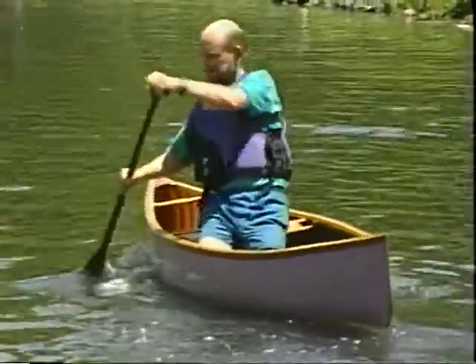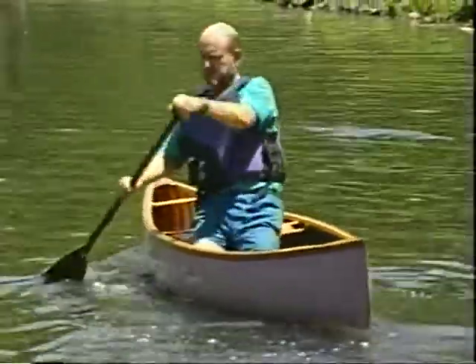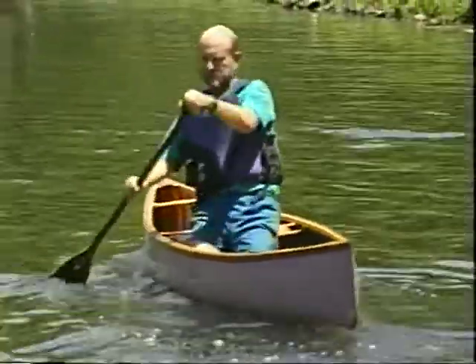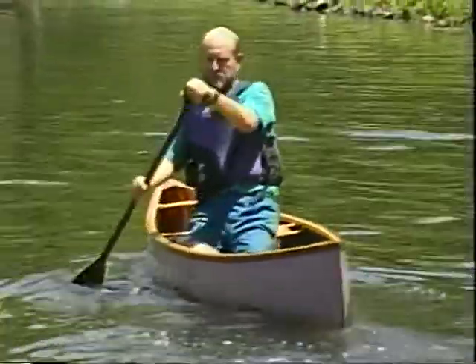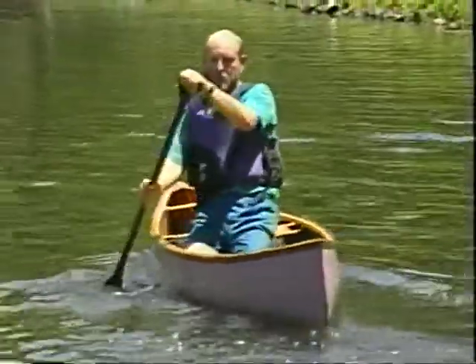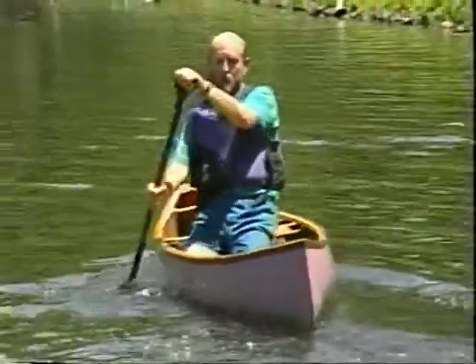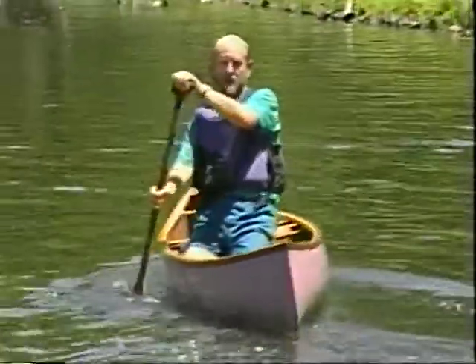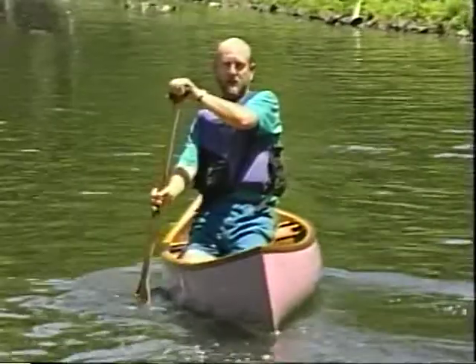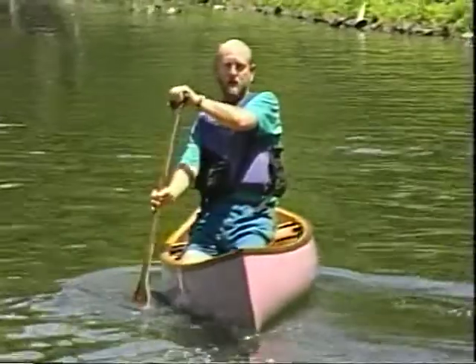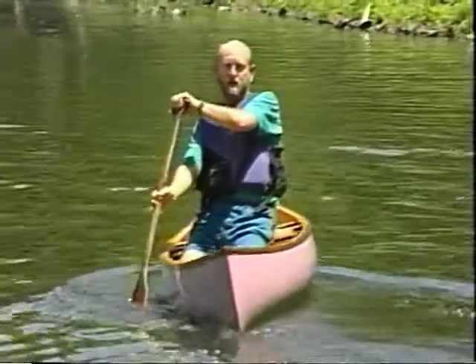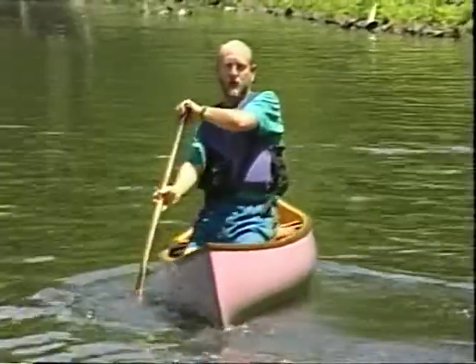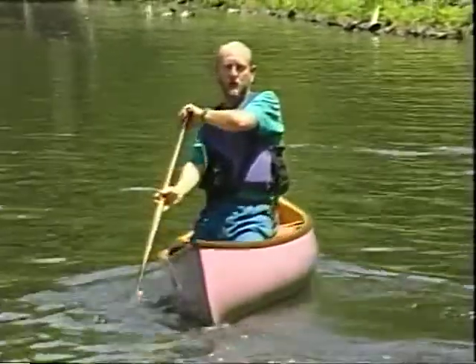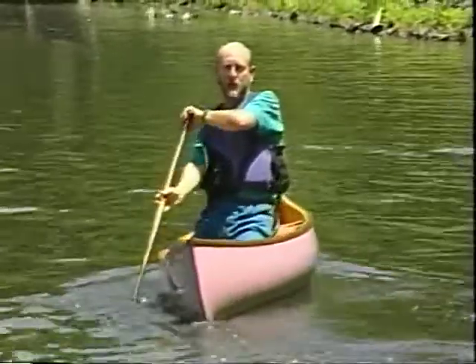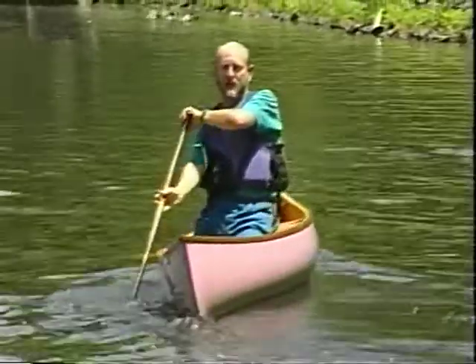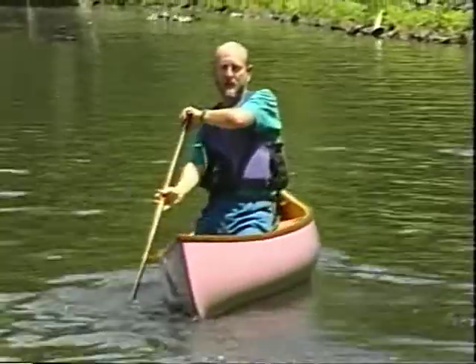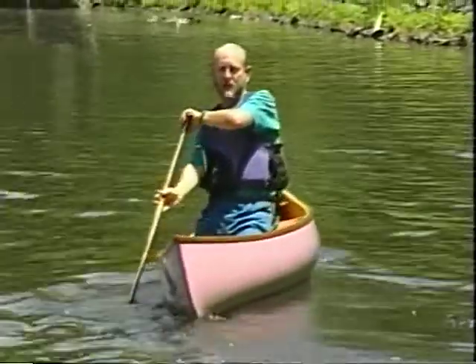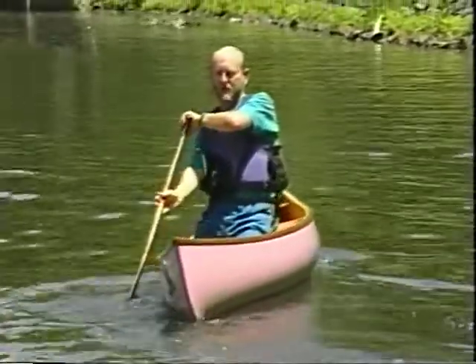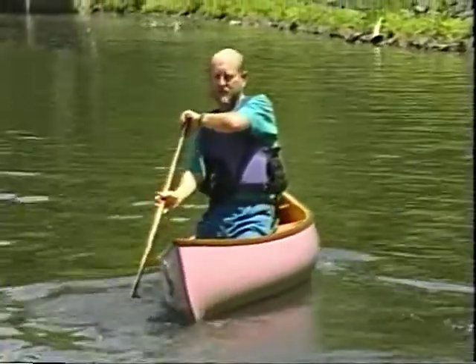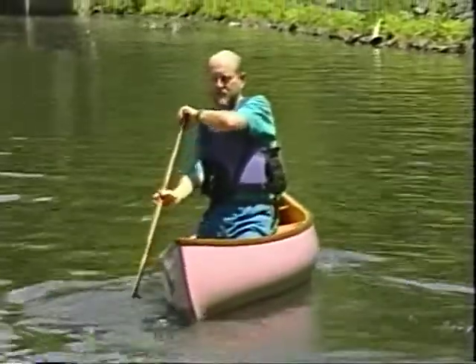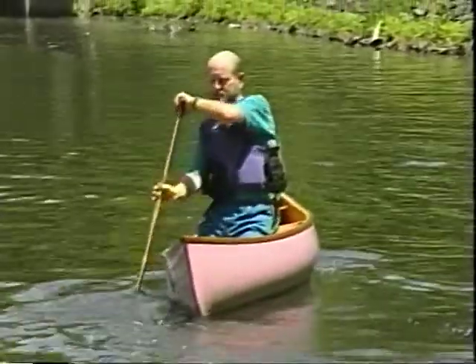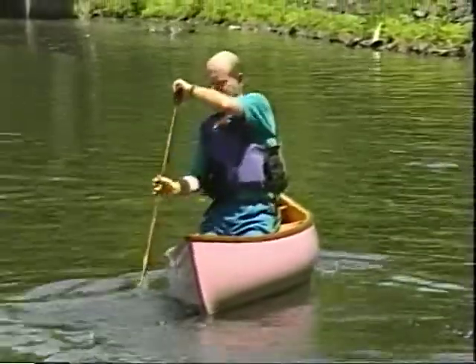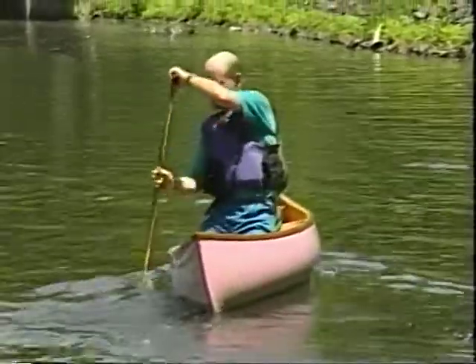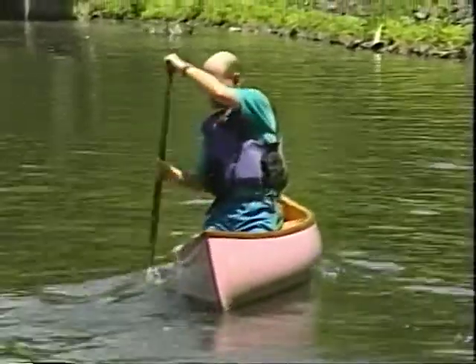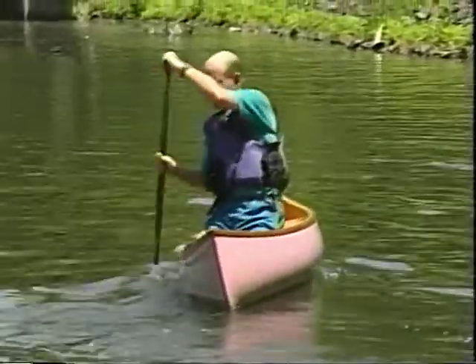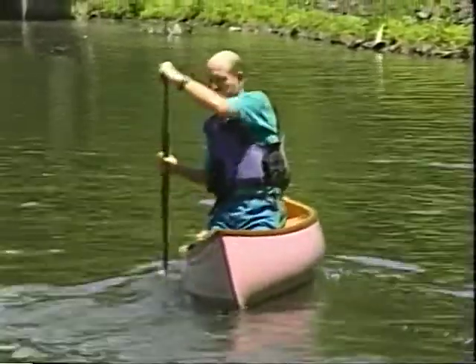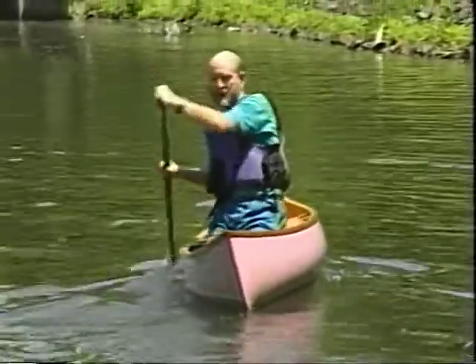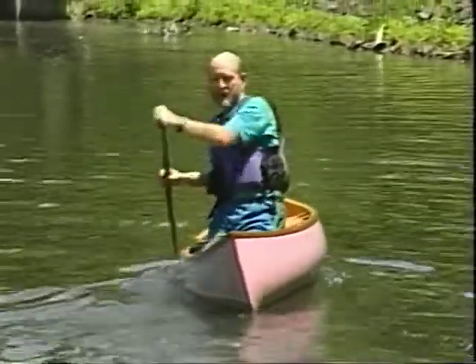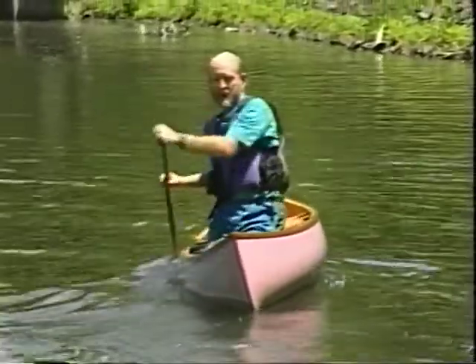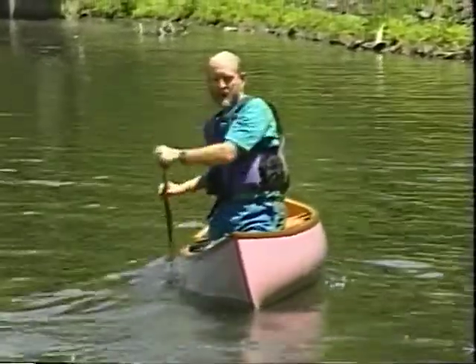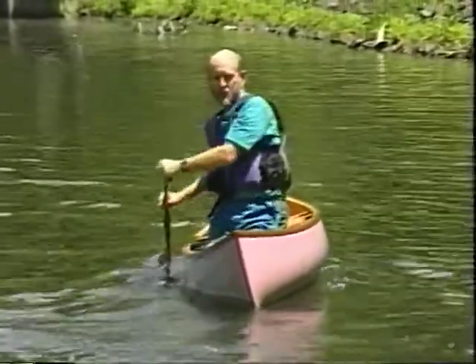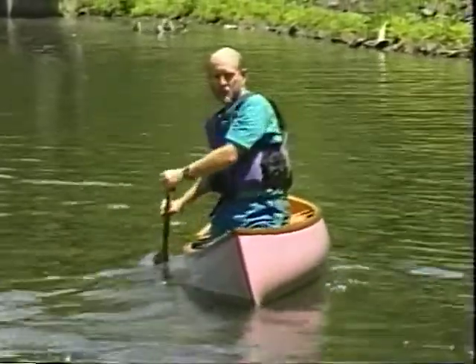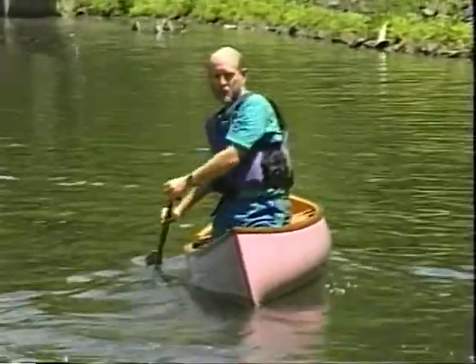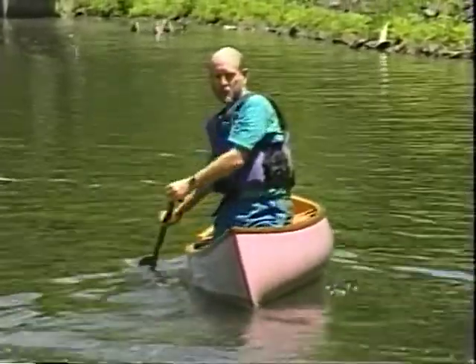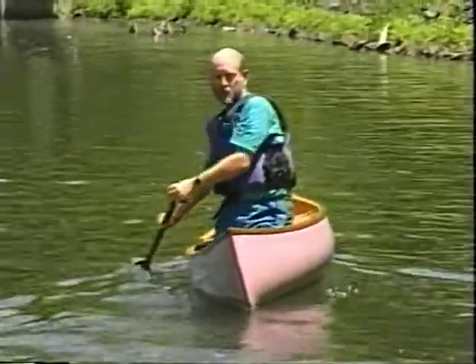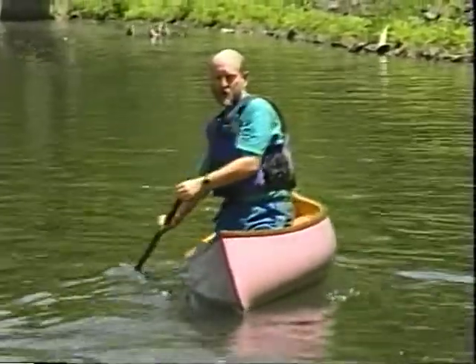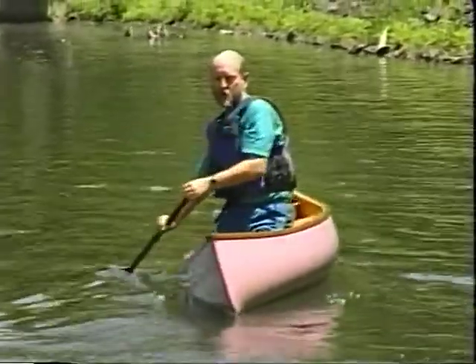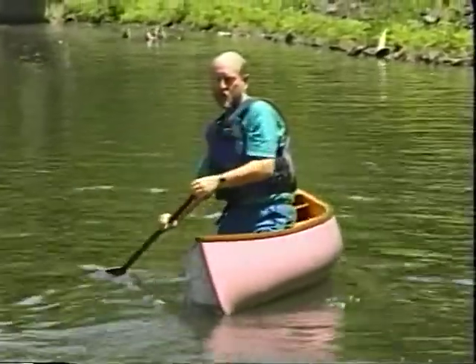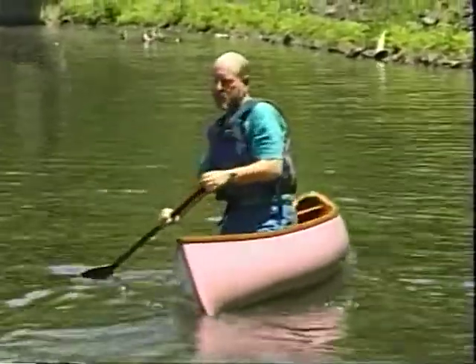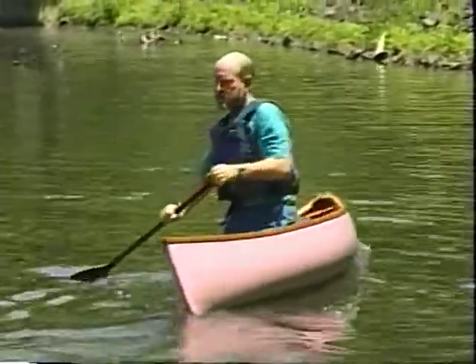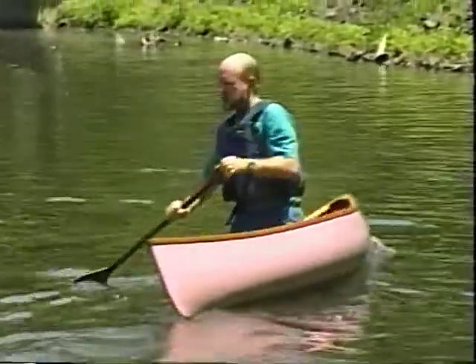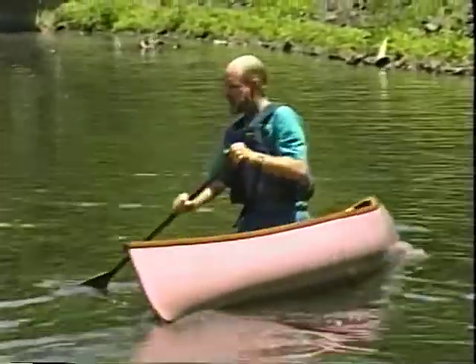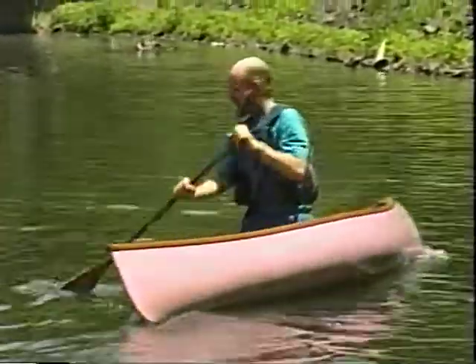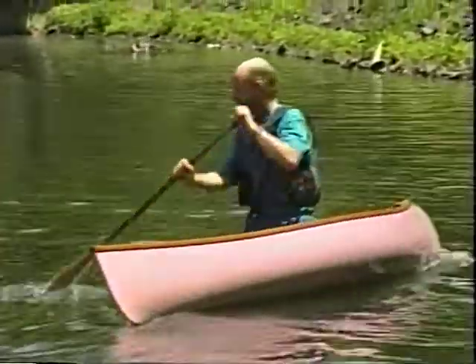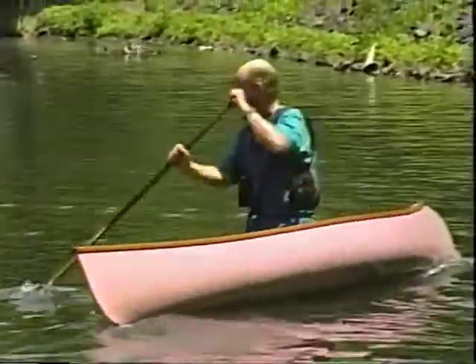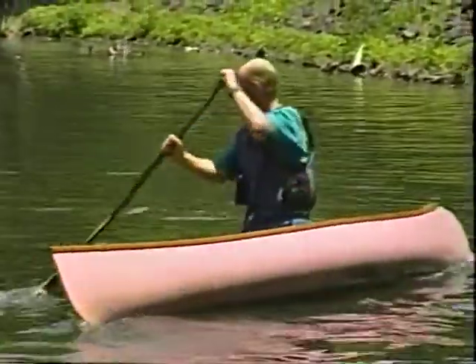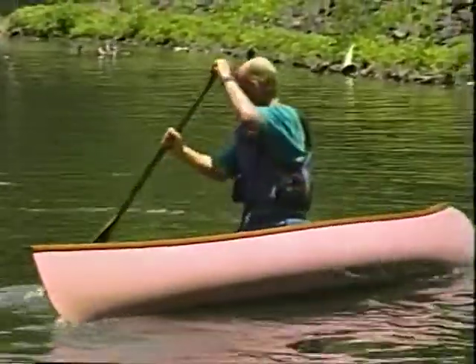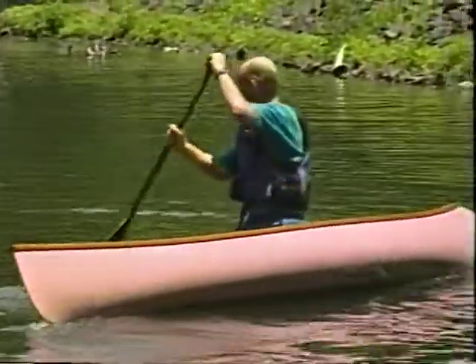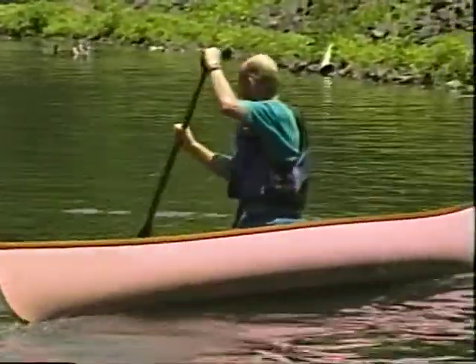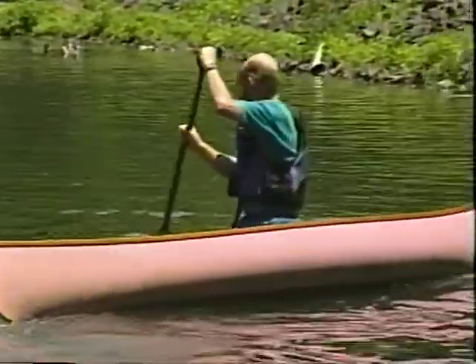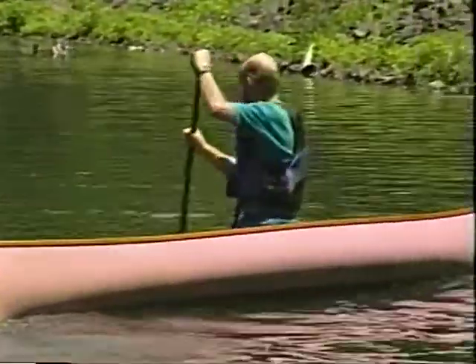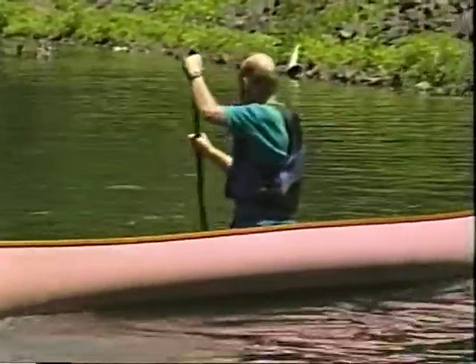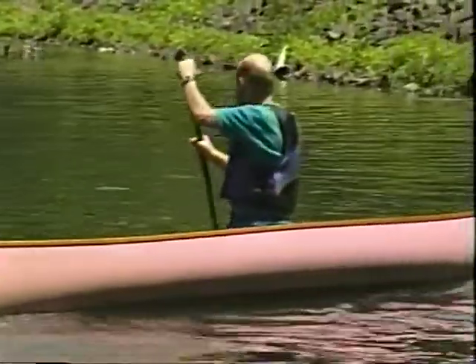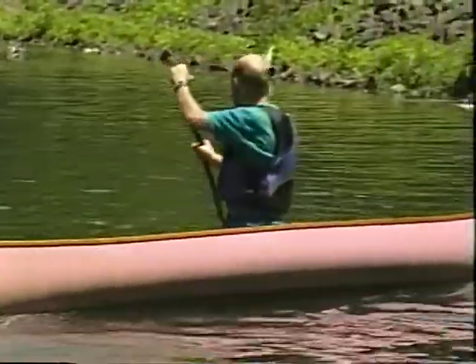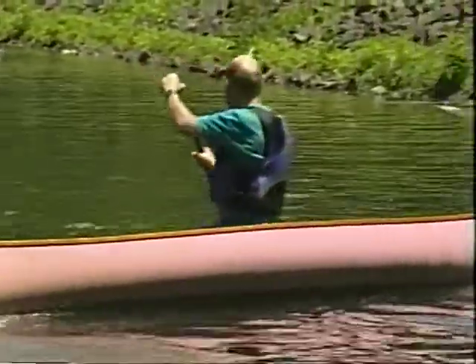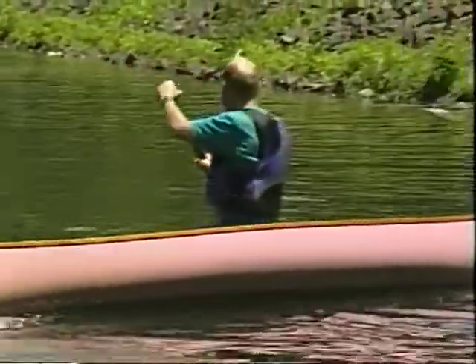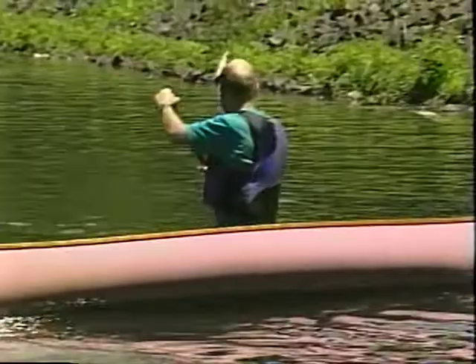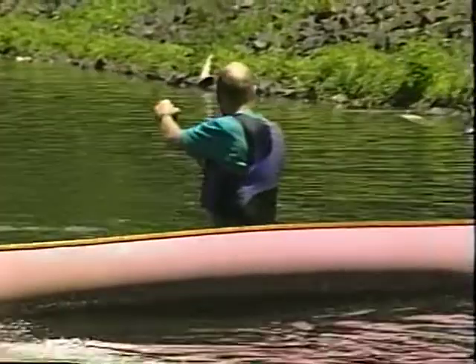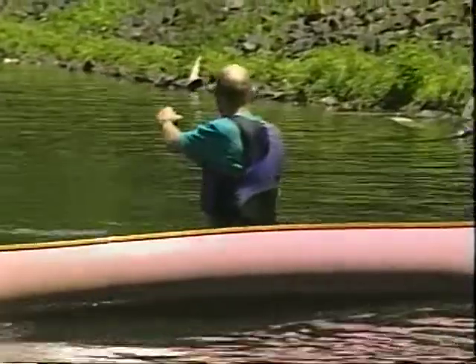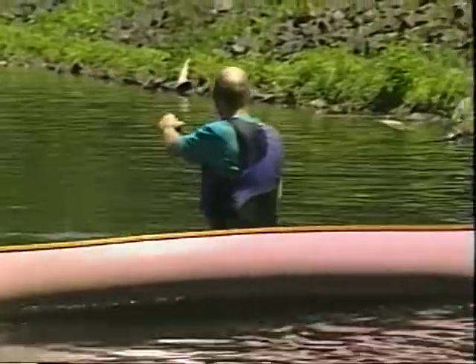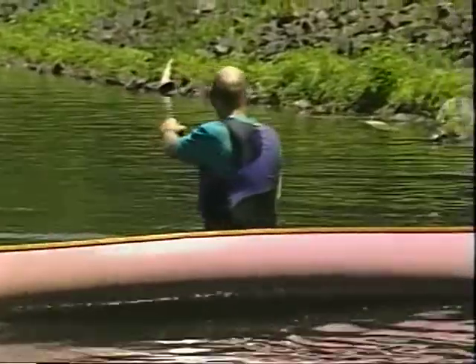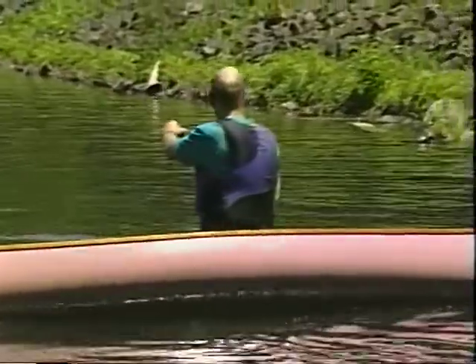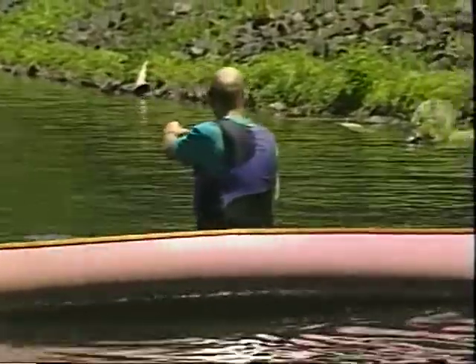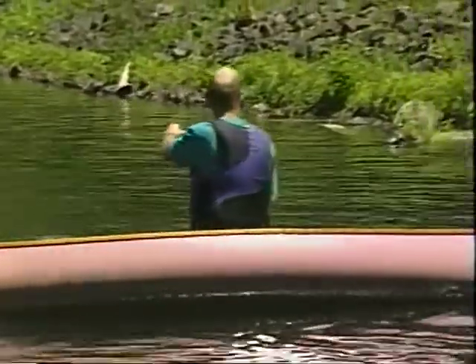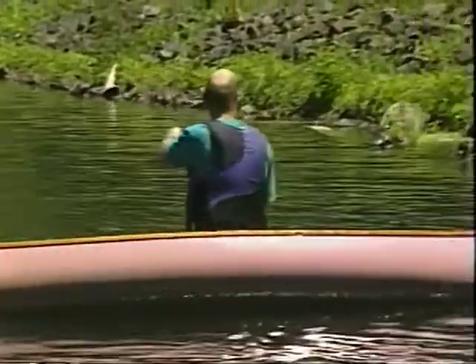A little stern way here — a little rearward momentum.